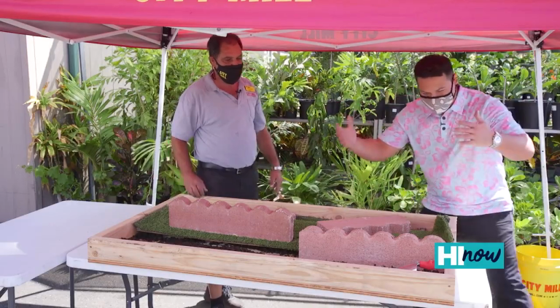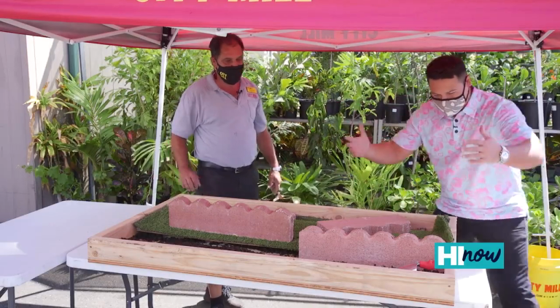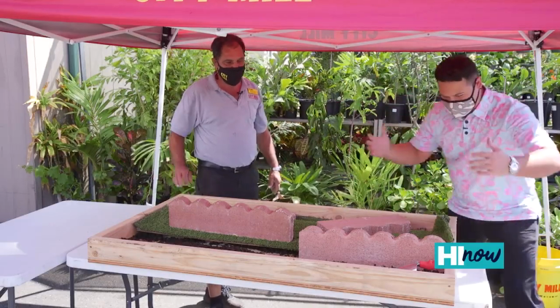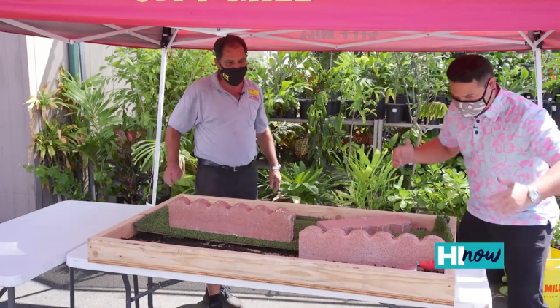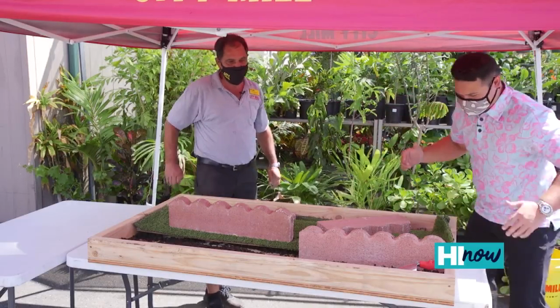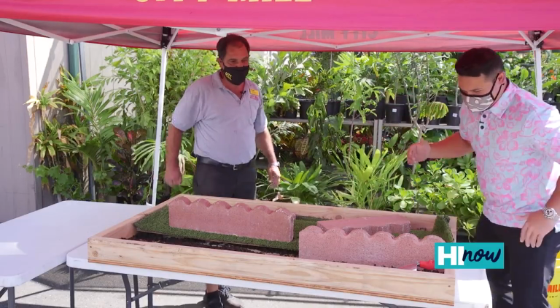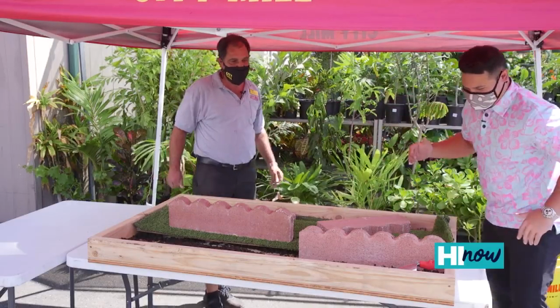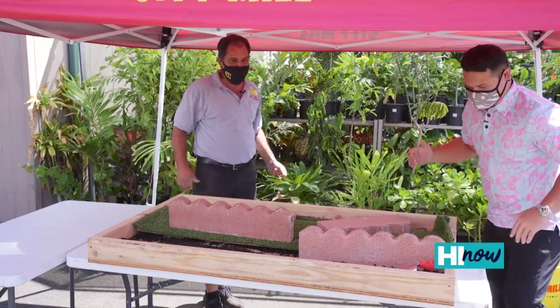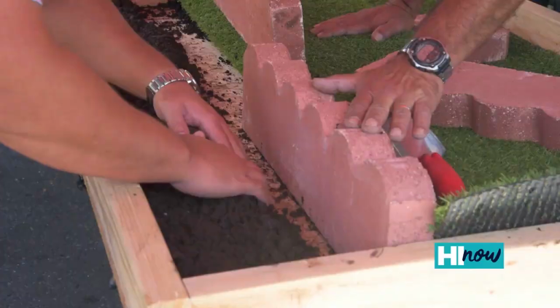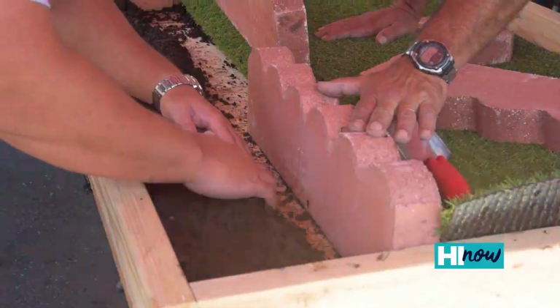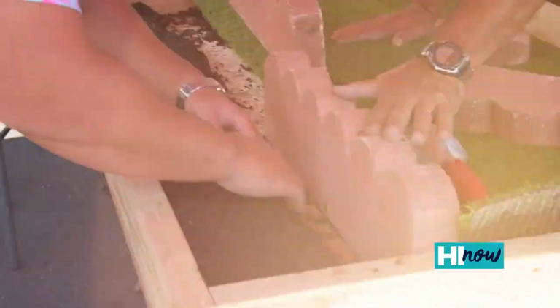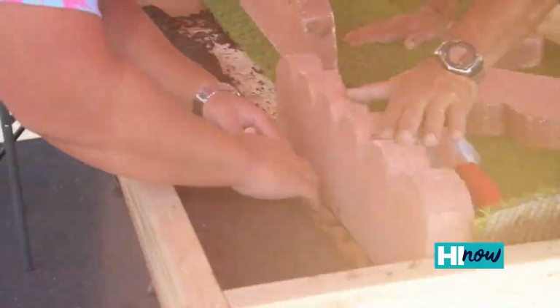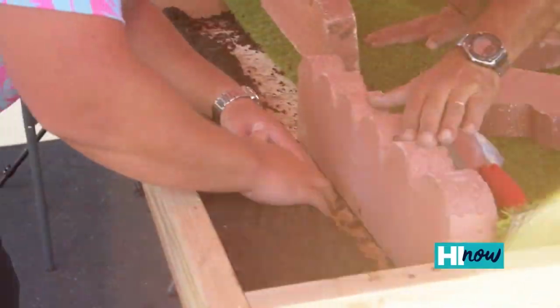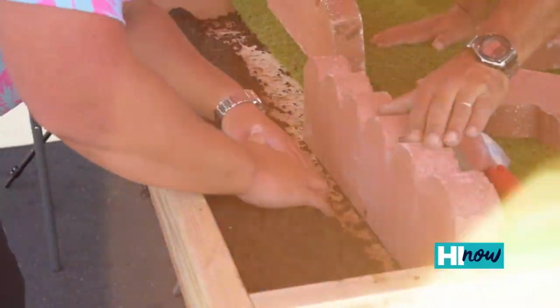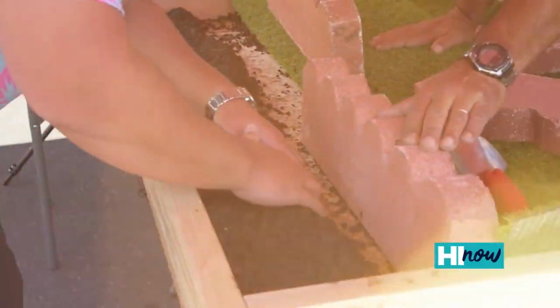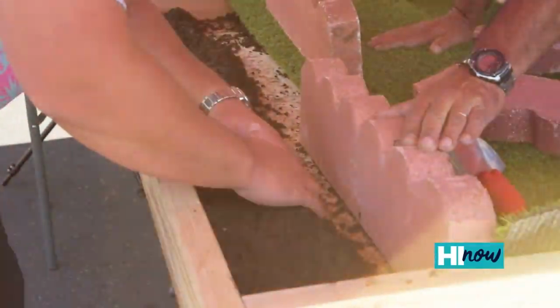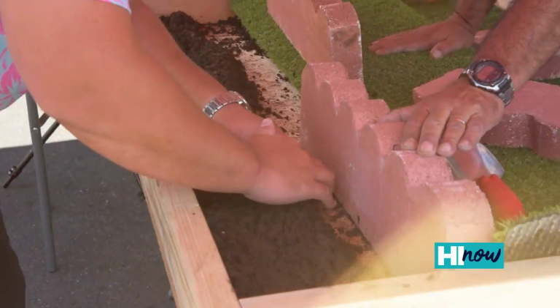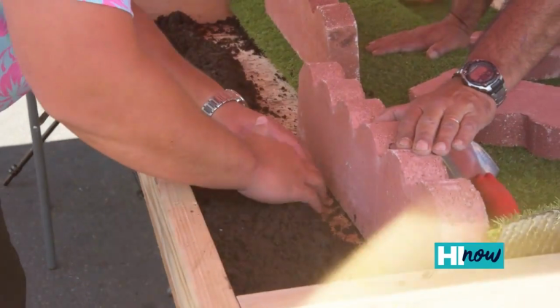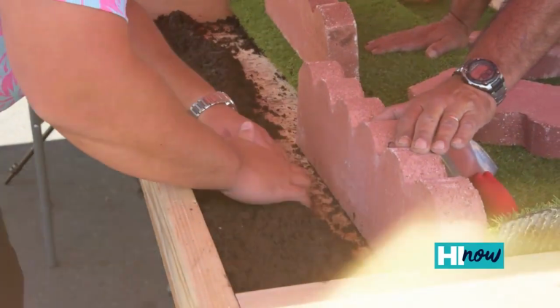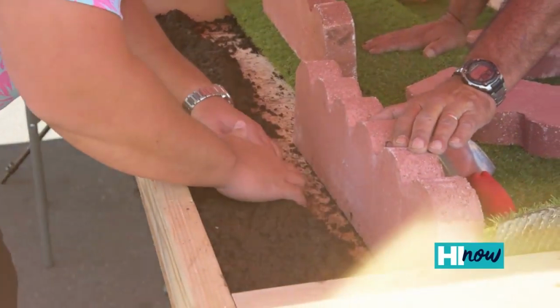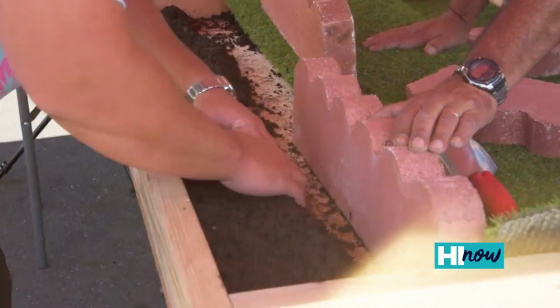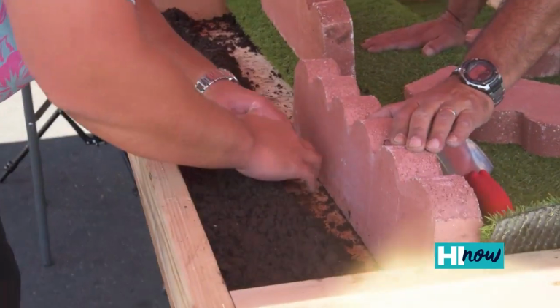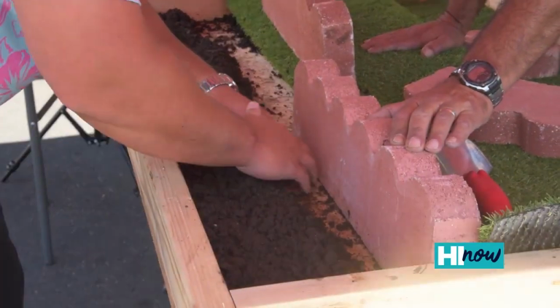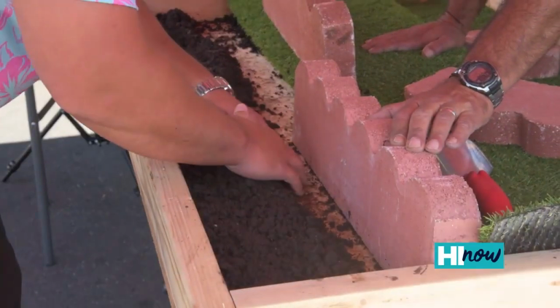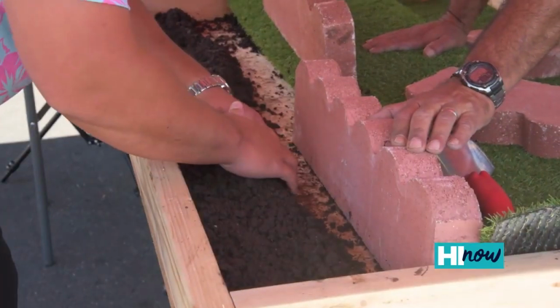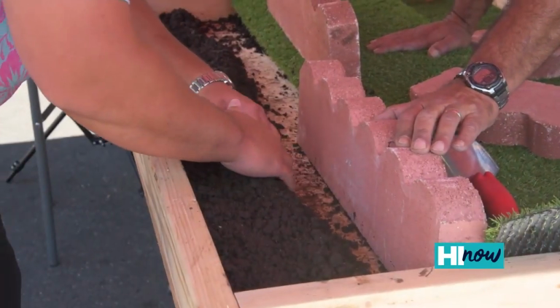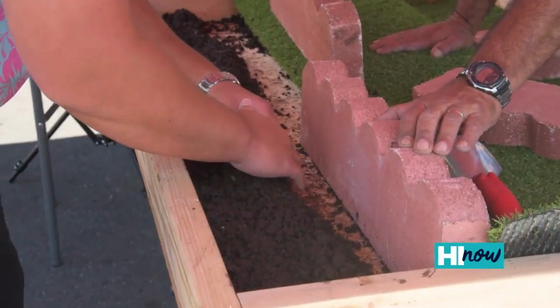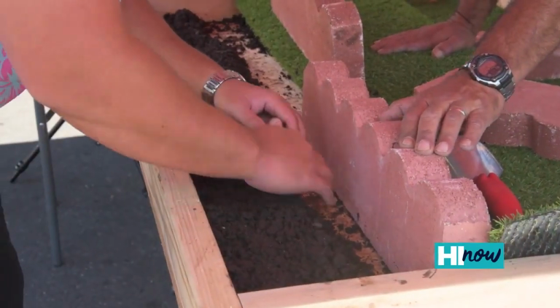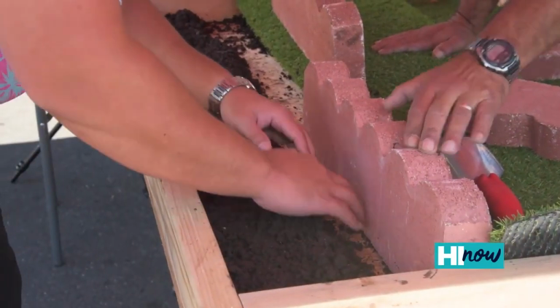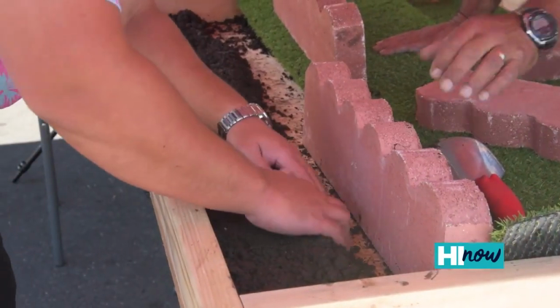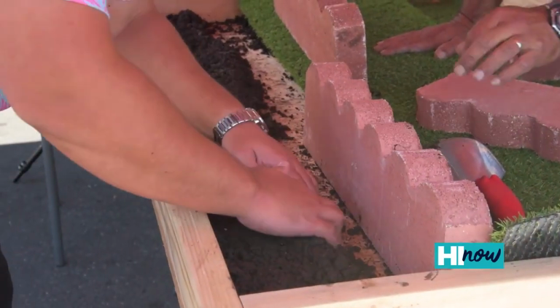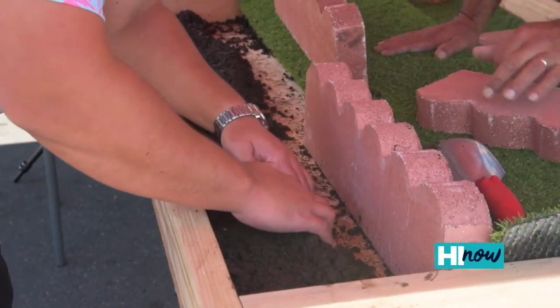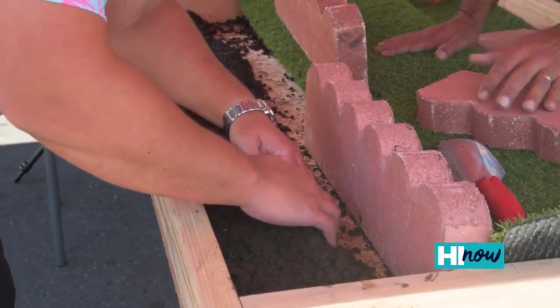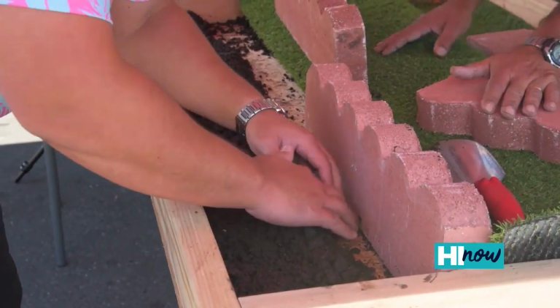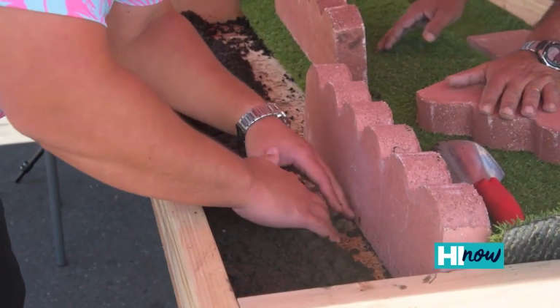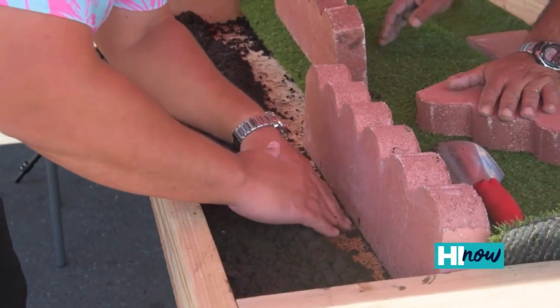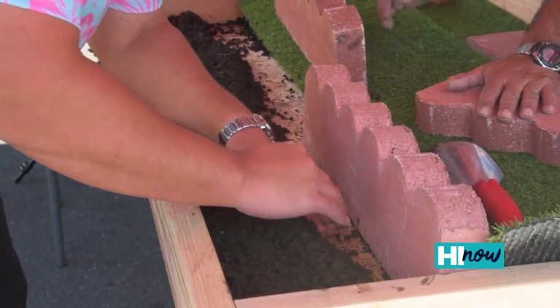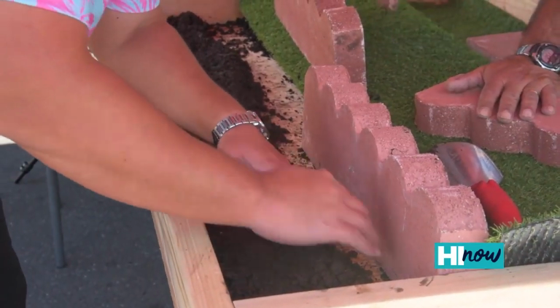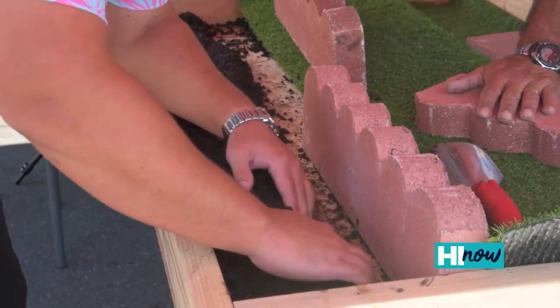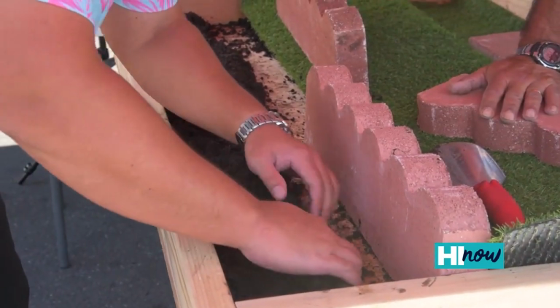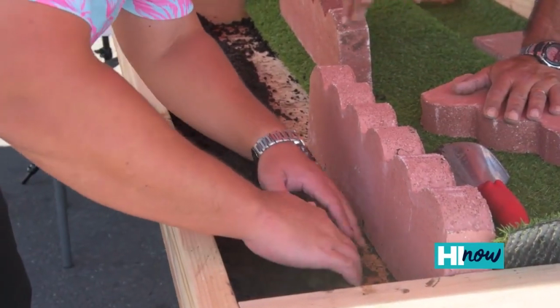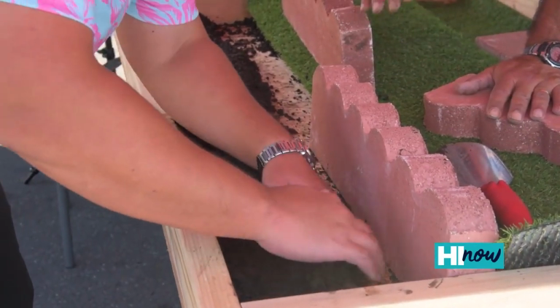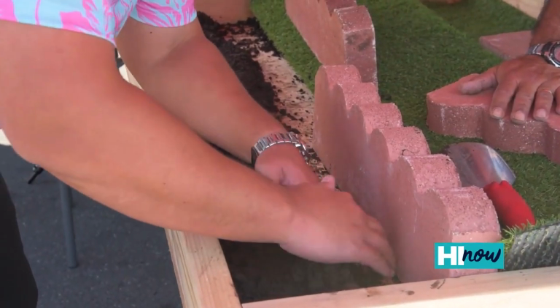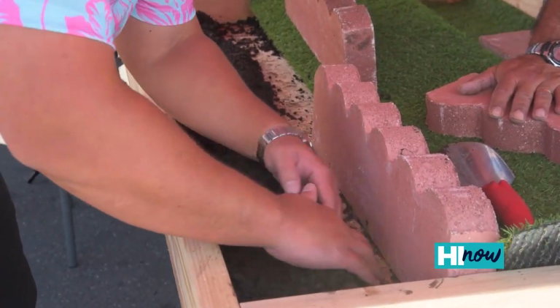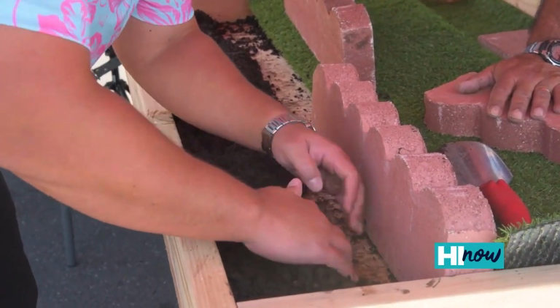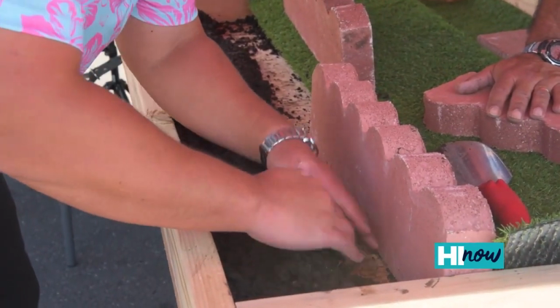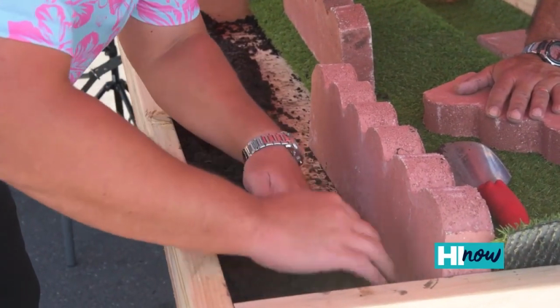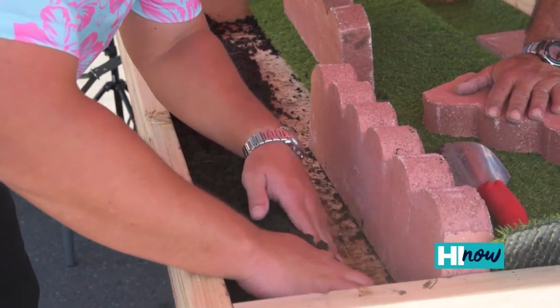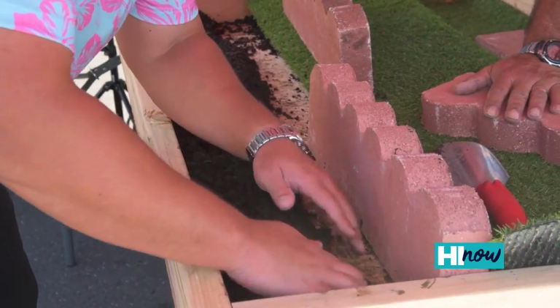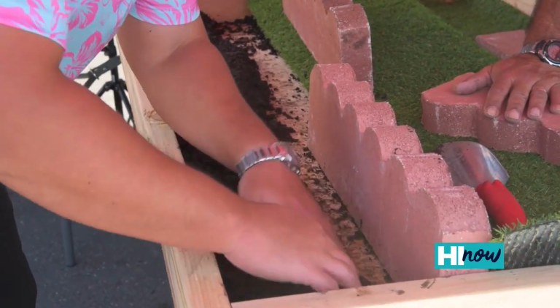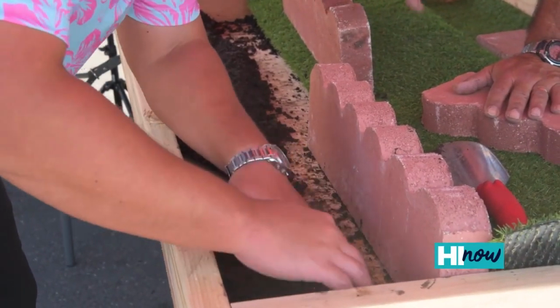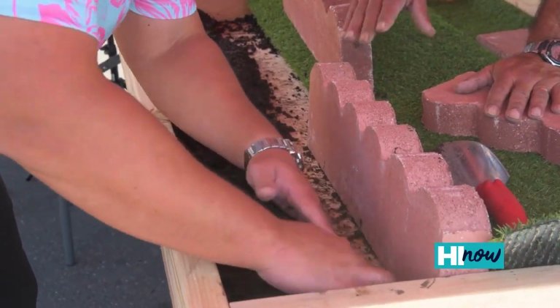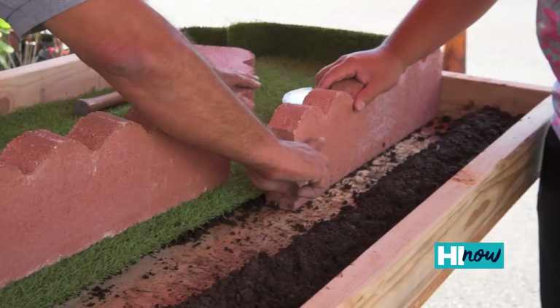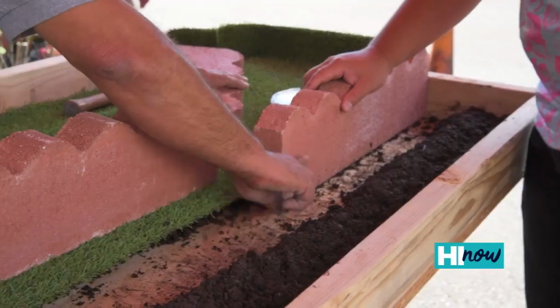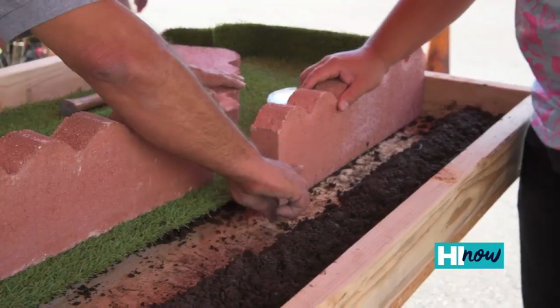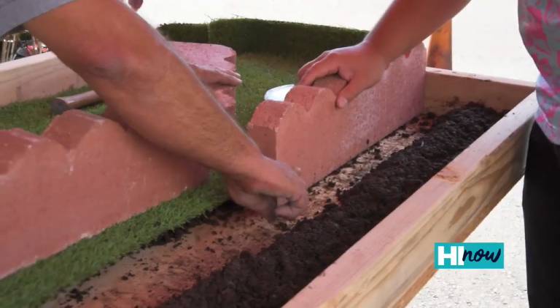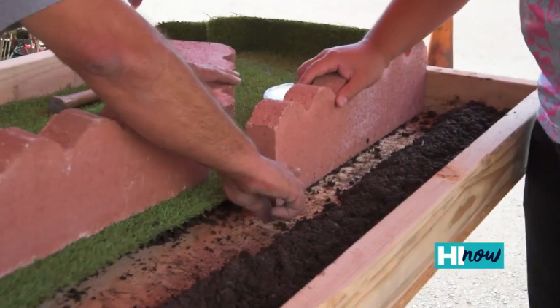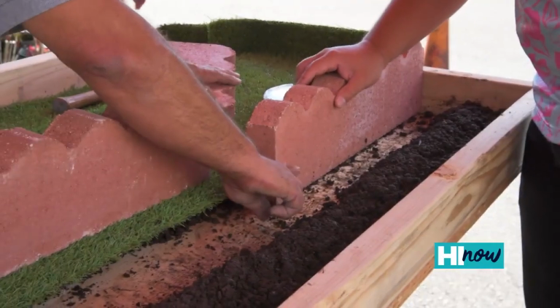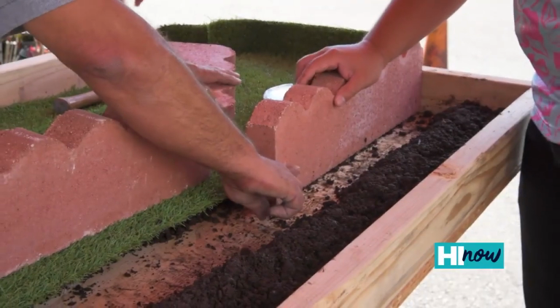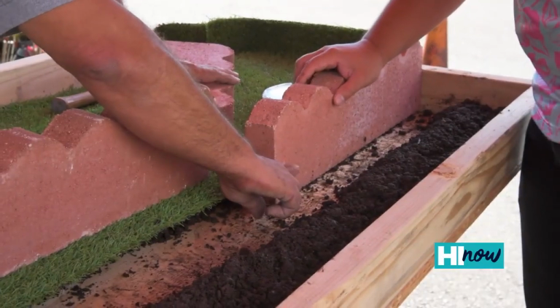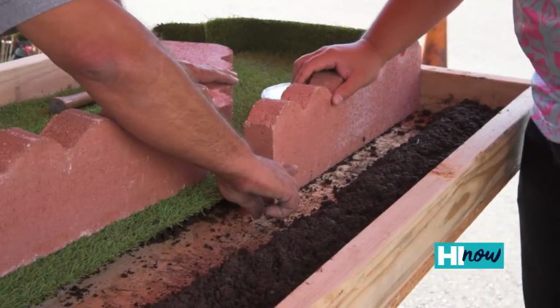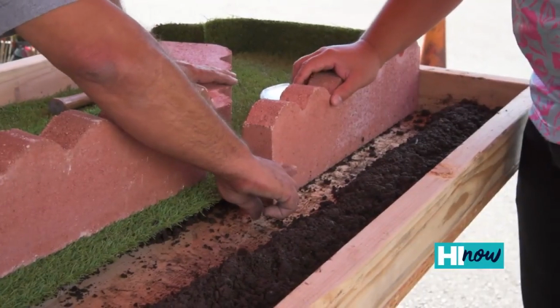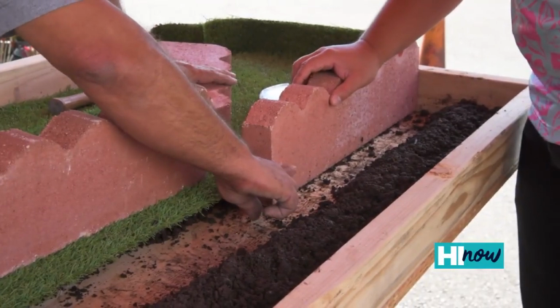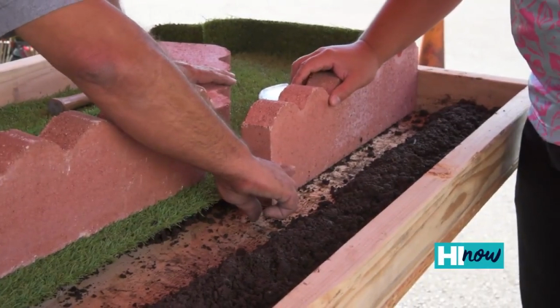What do I got to do here? Clear some of the soil away from there, just so you can get an area for the scallop edging to sit.